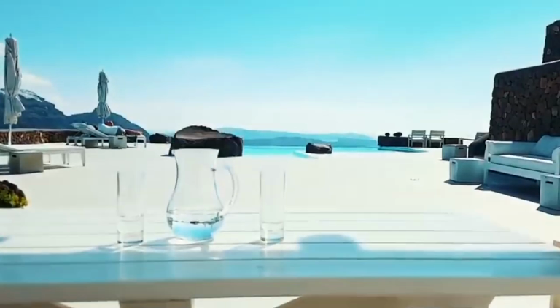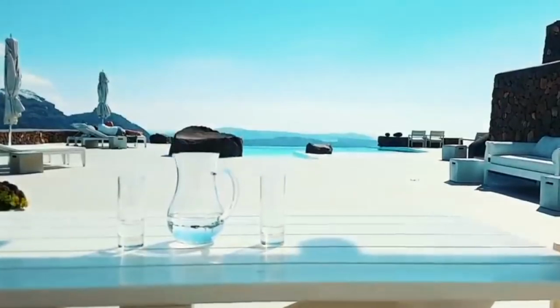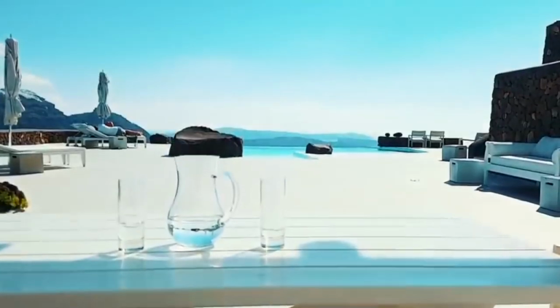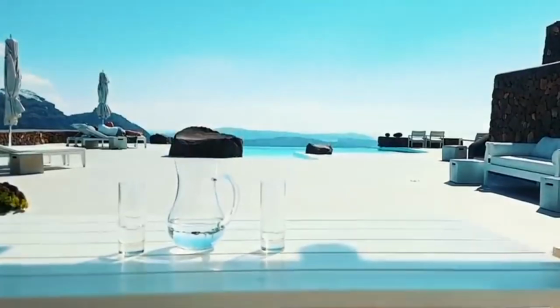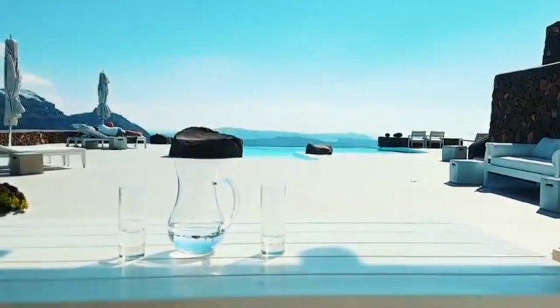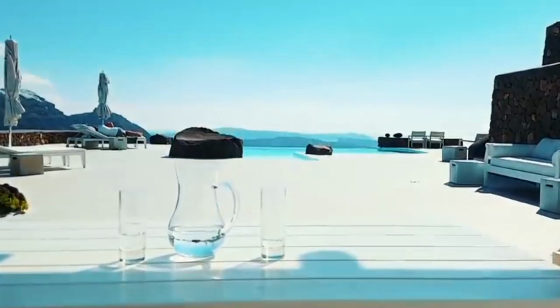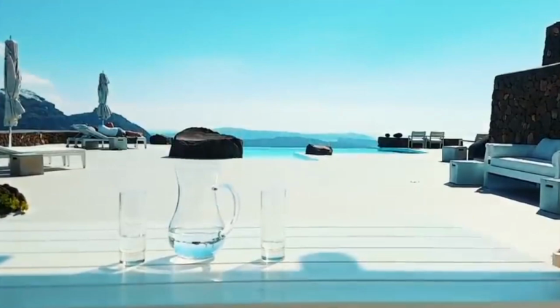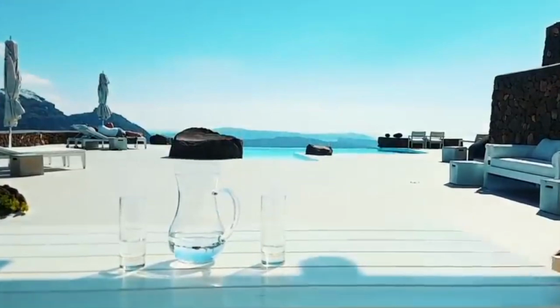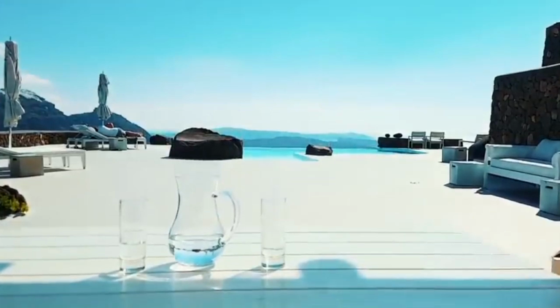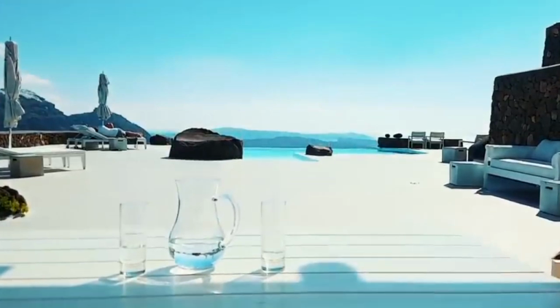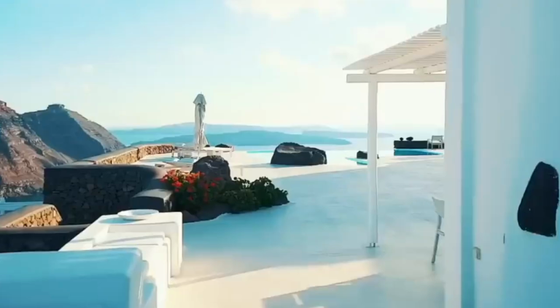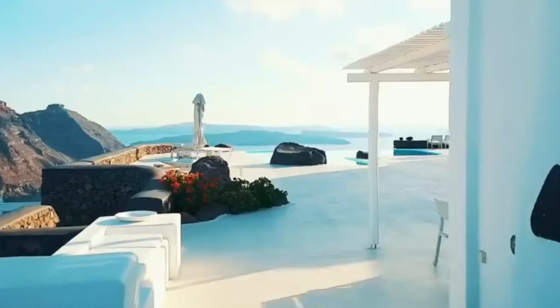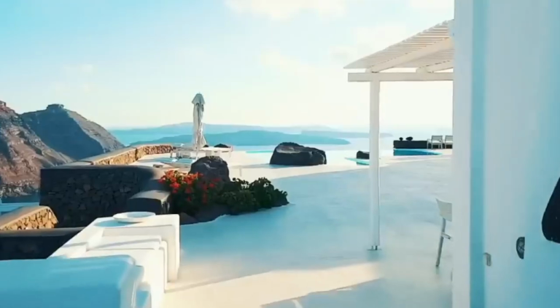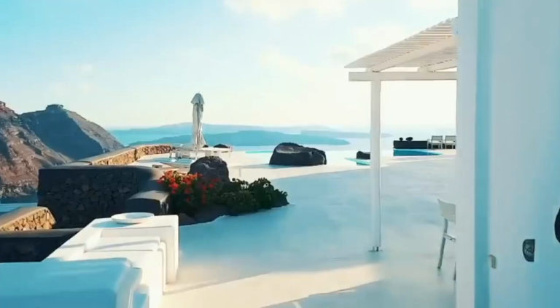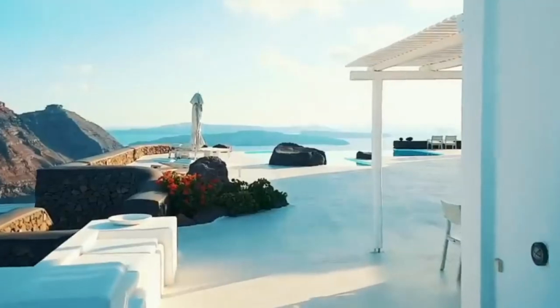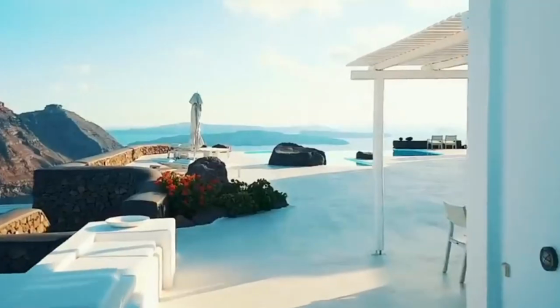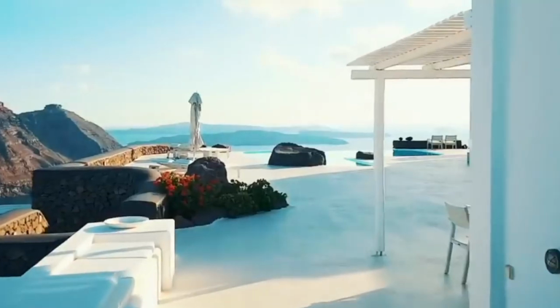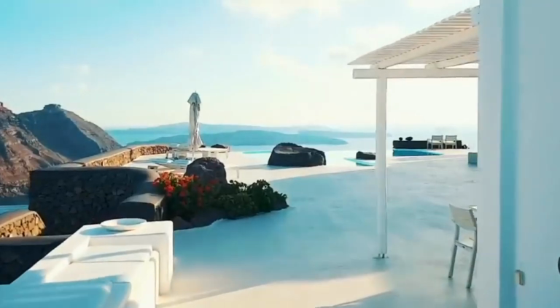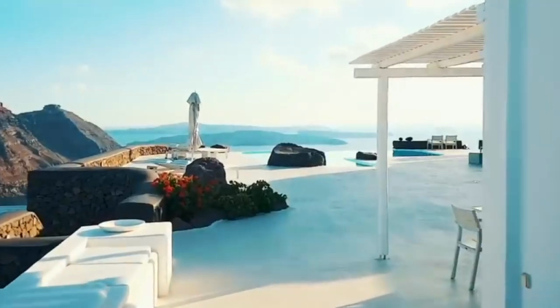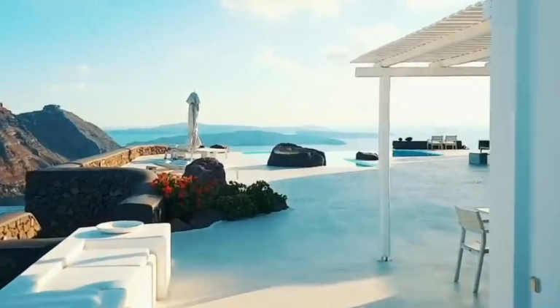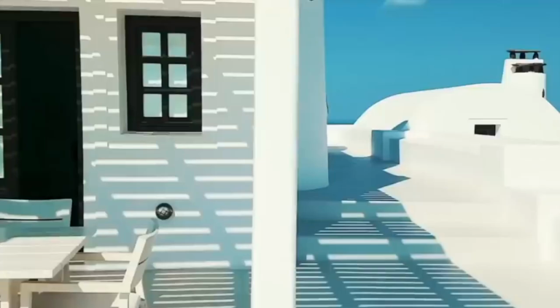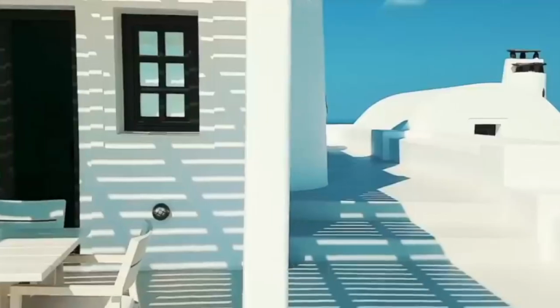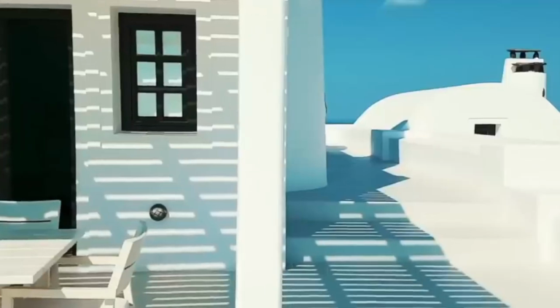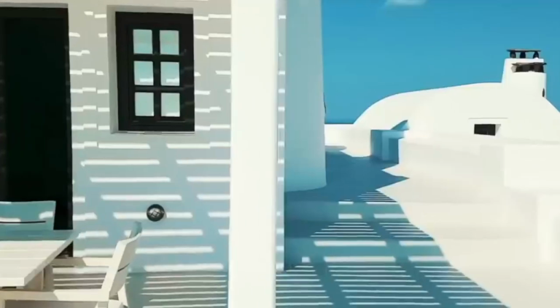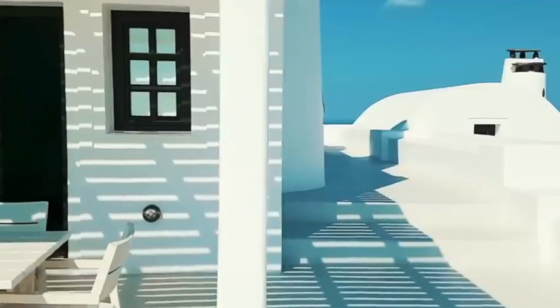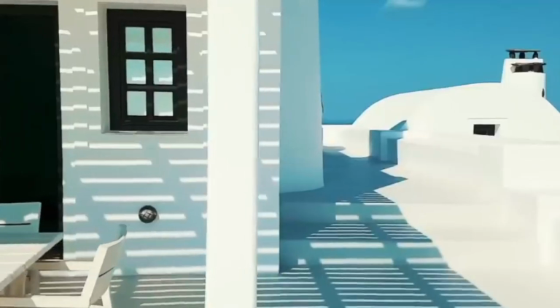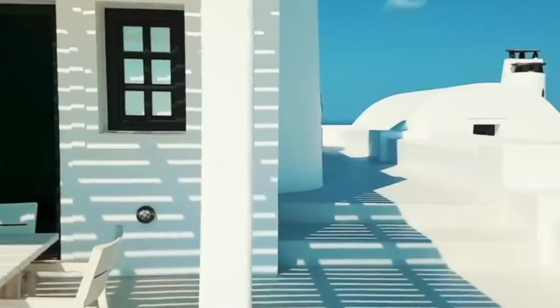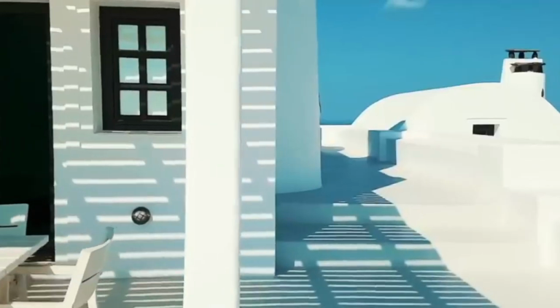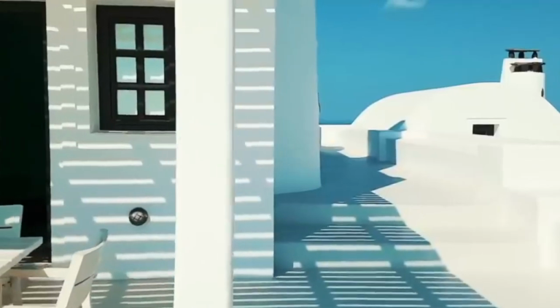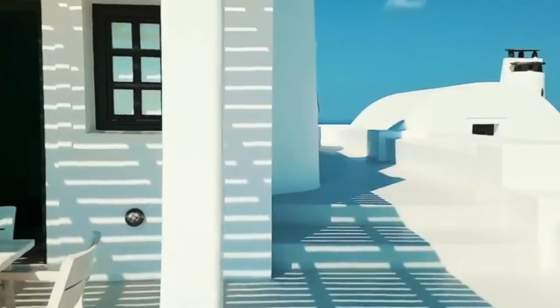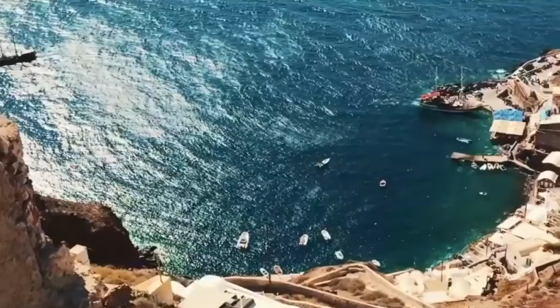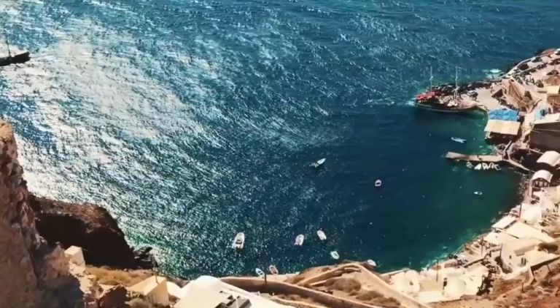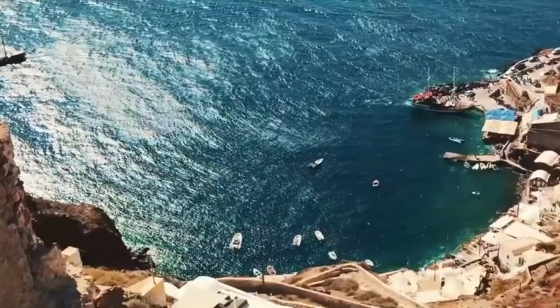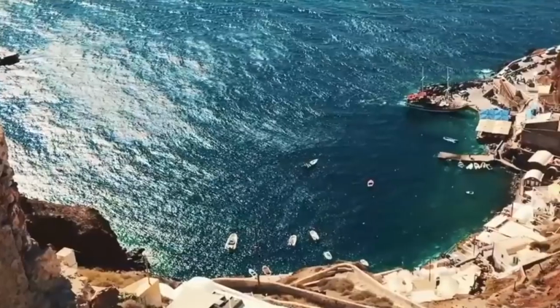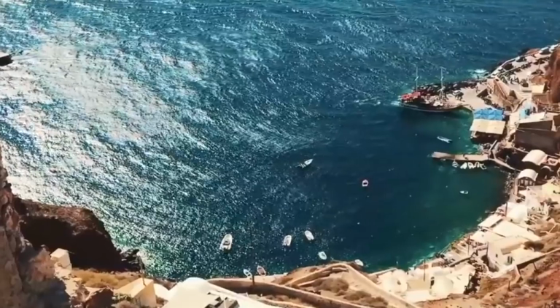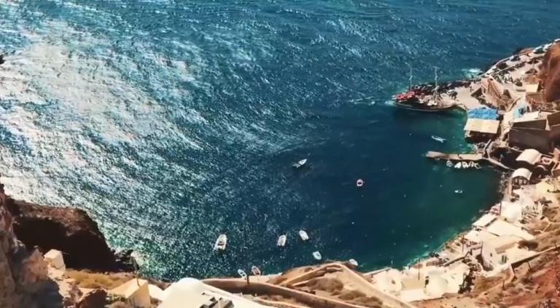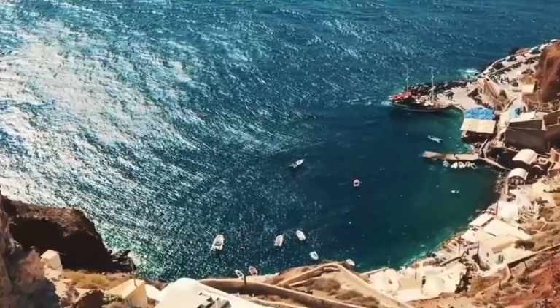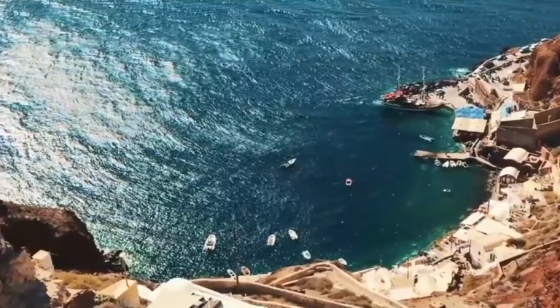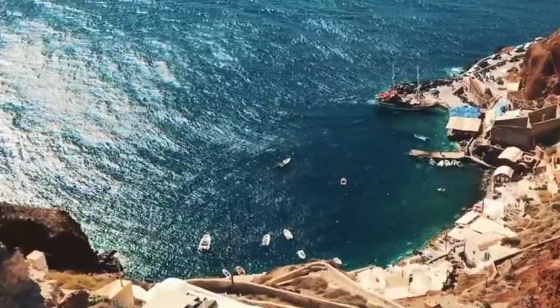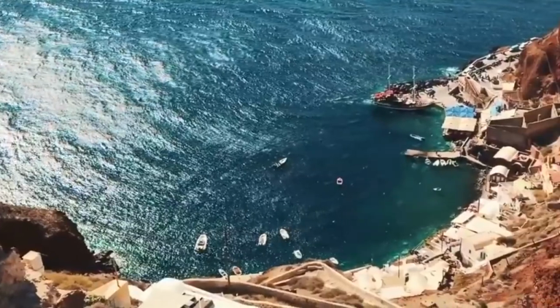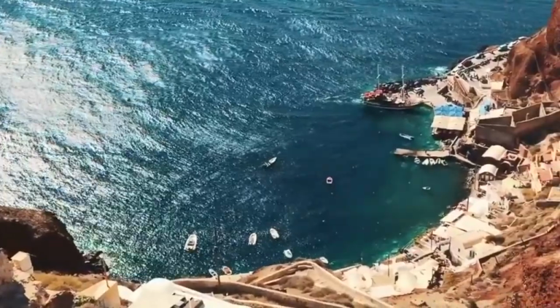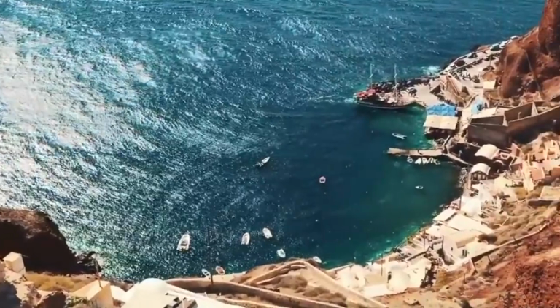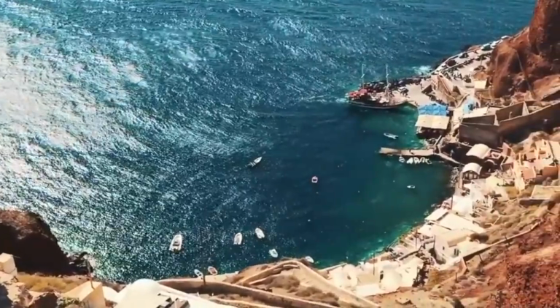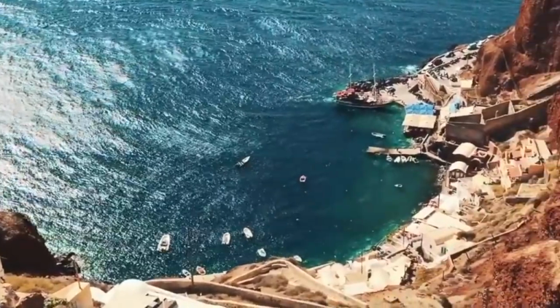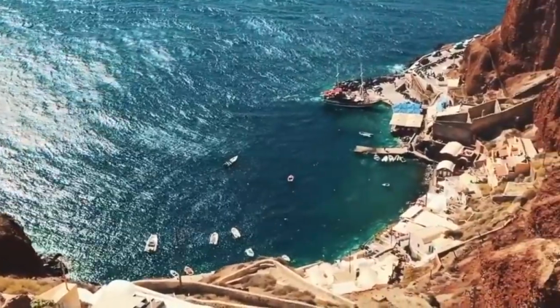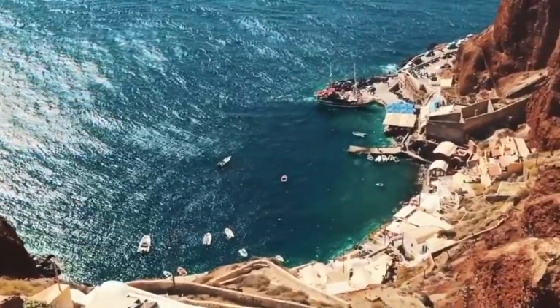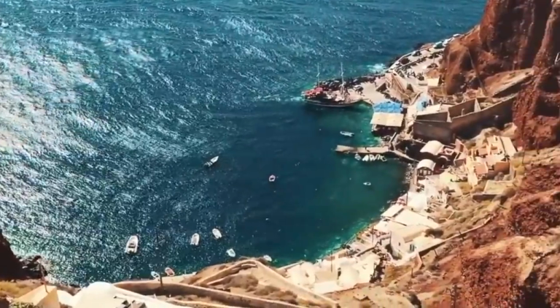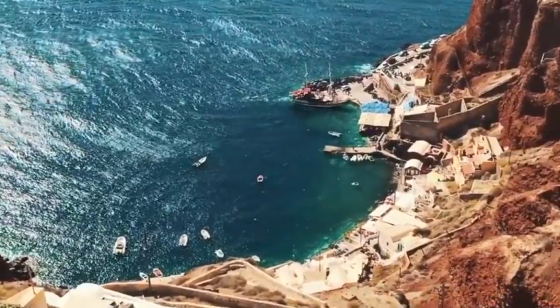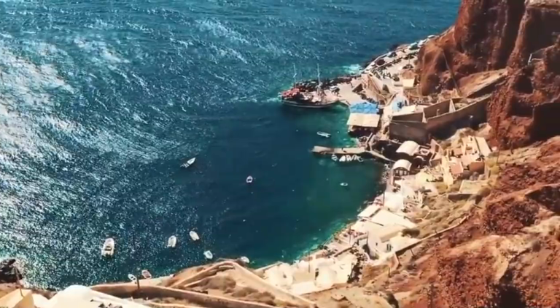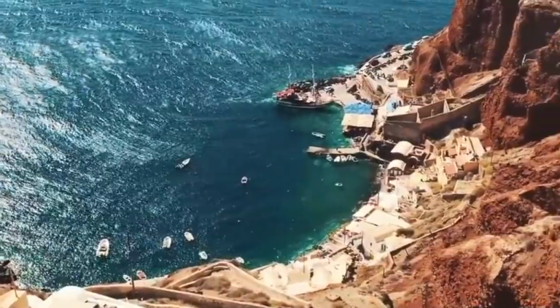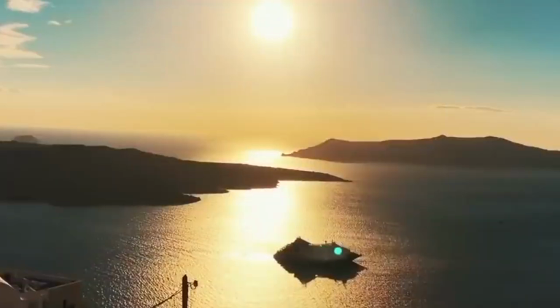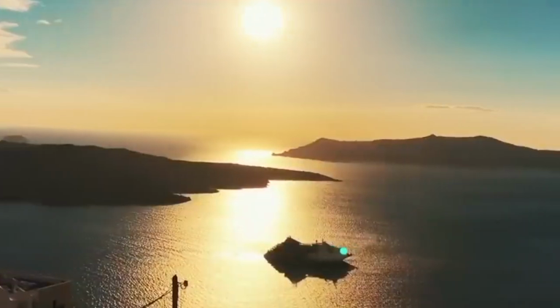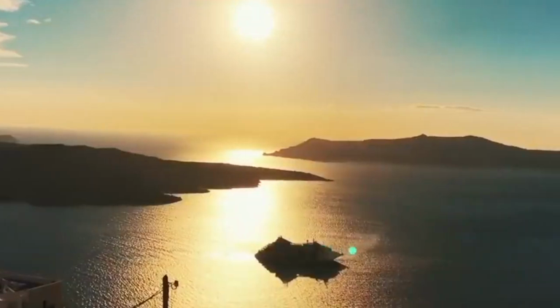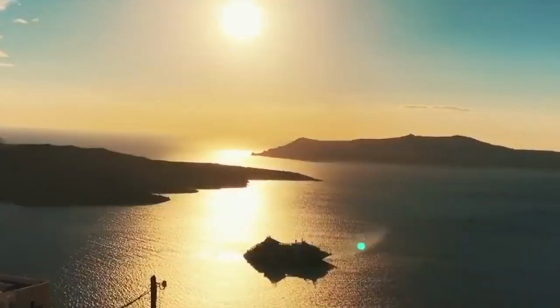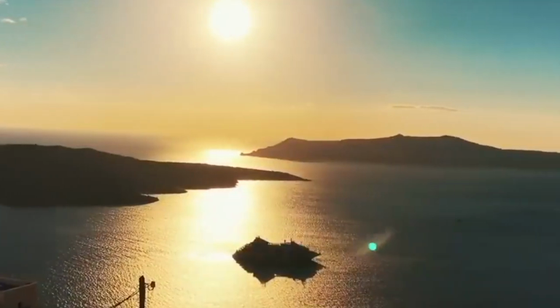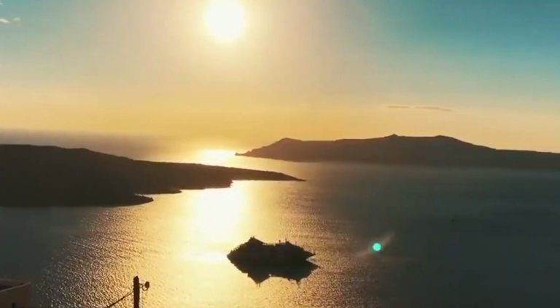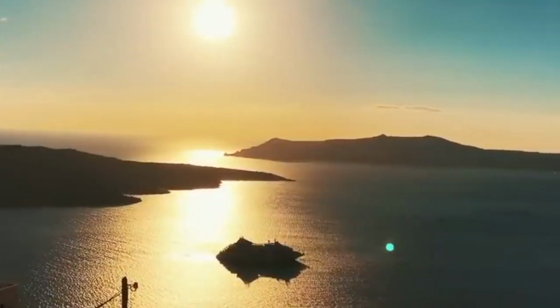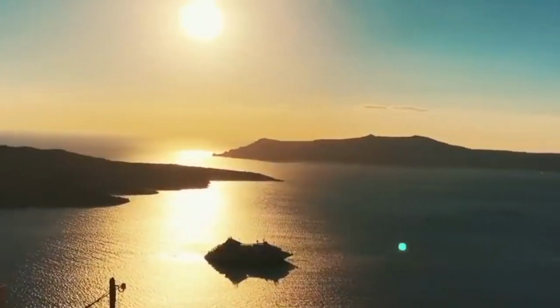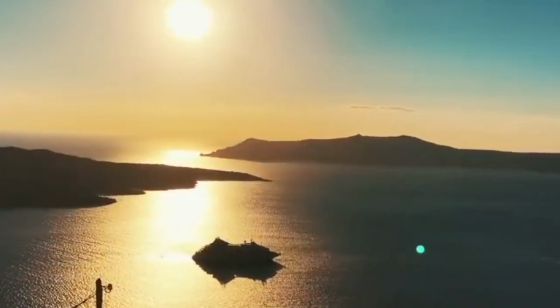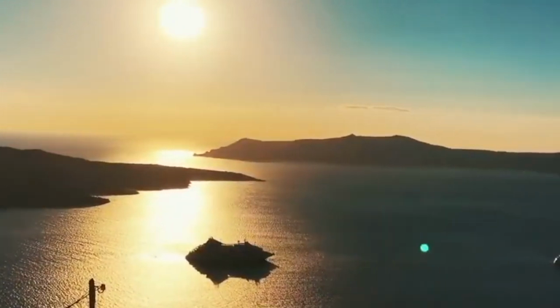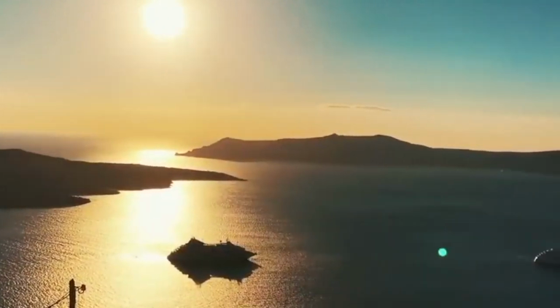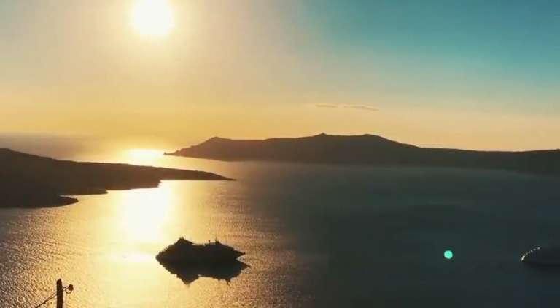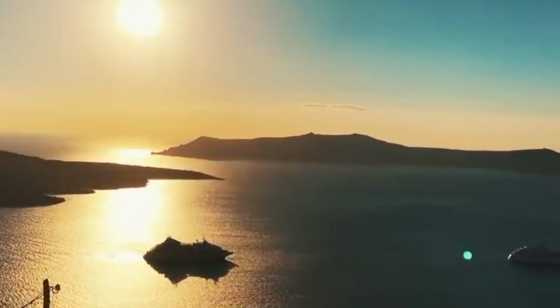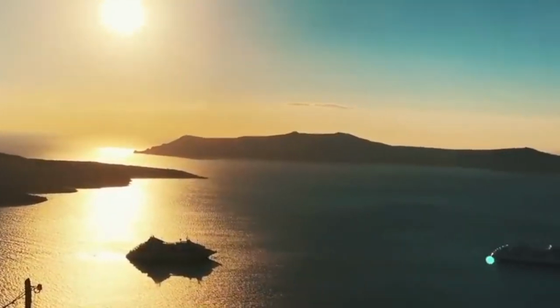Santorini — choose the time of year wisely, due to the crowds of Instagrammers.